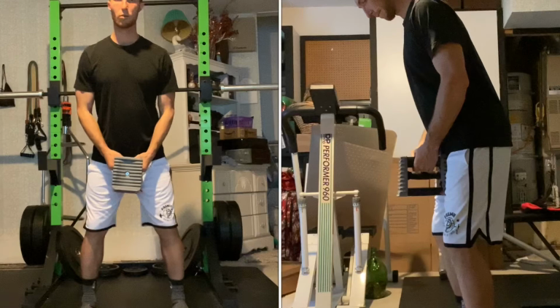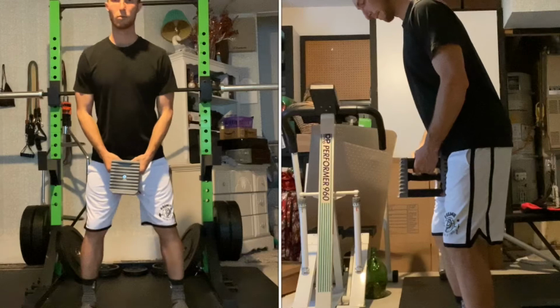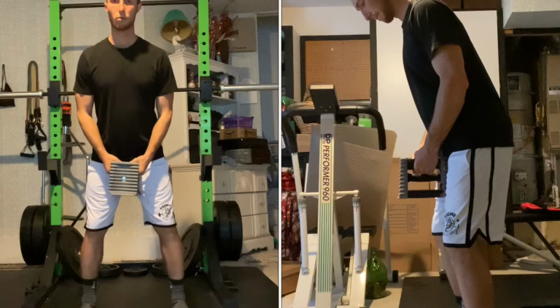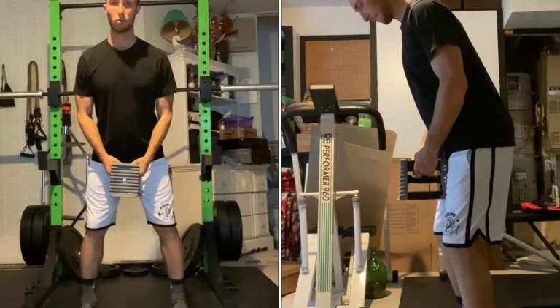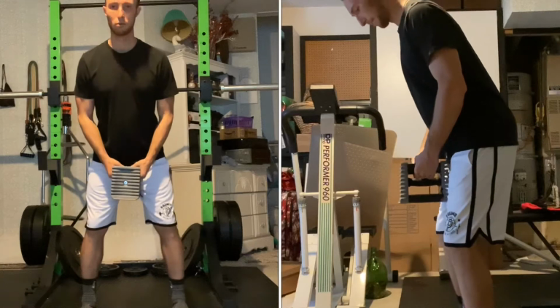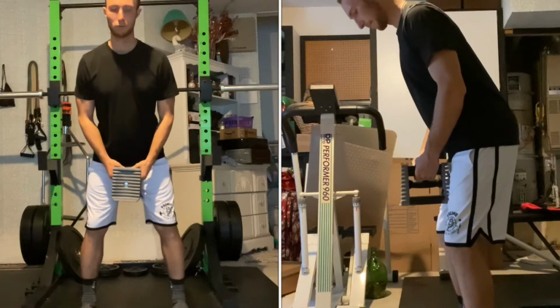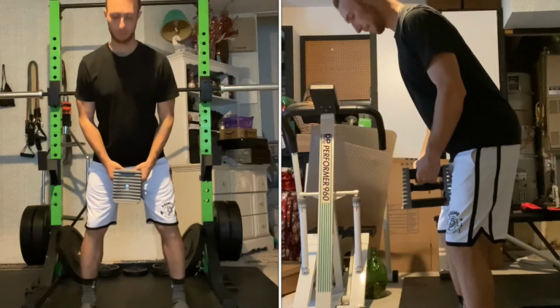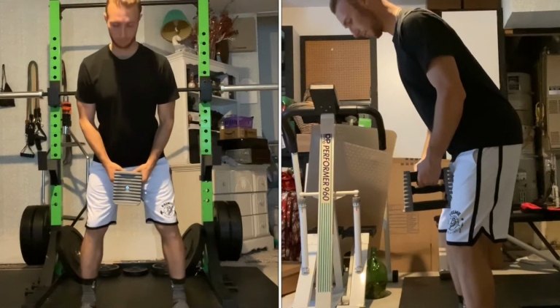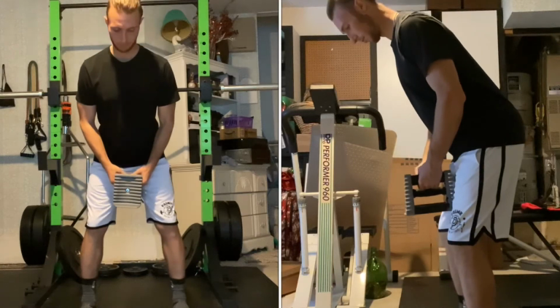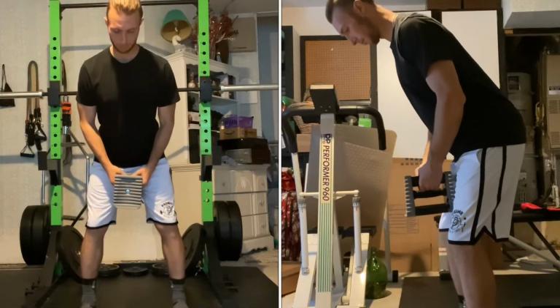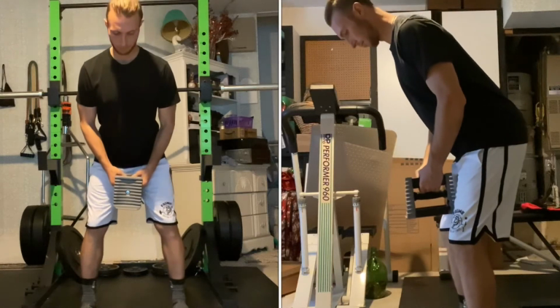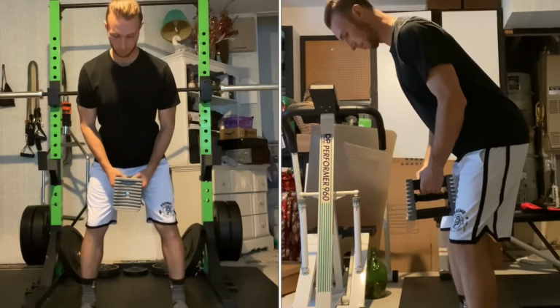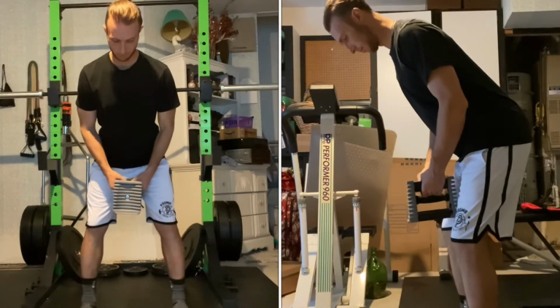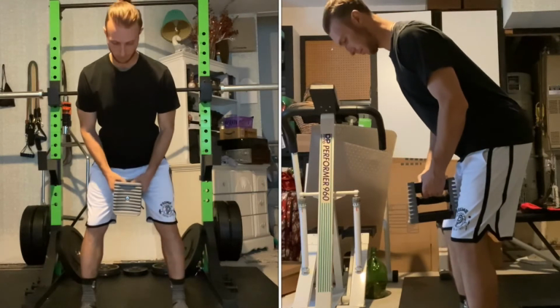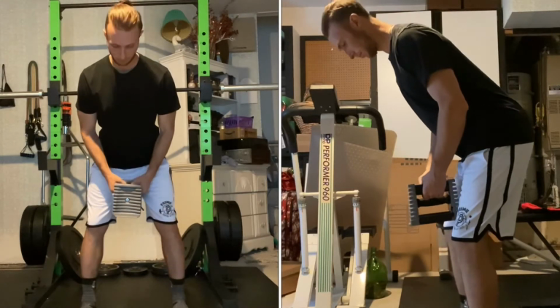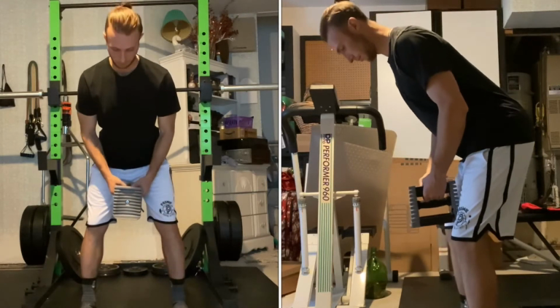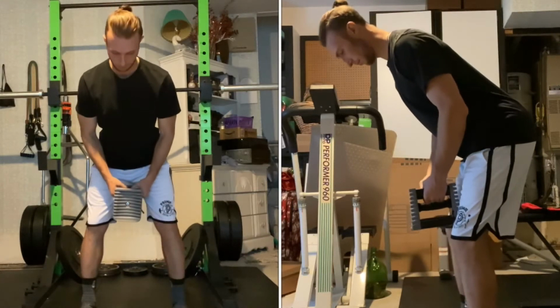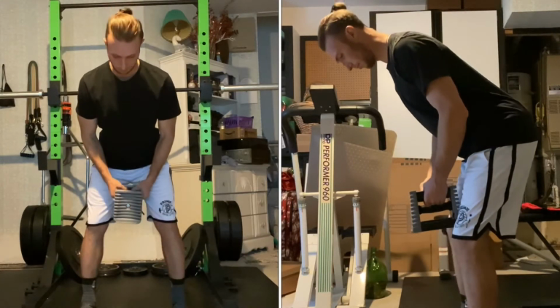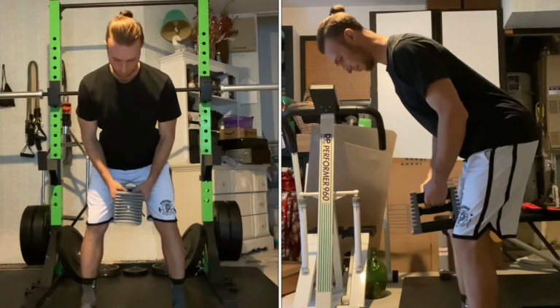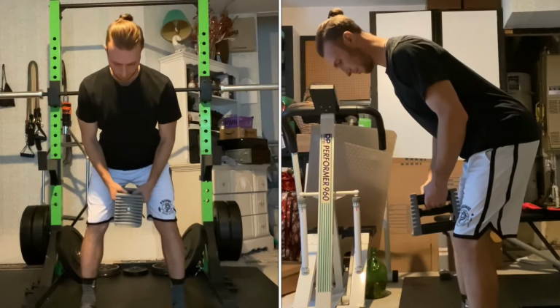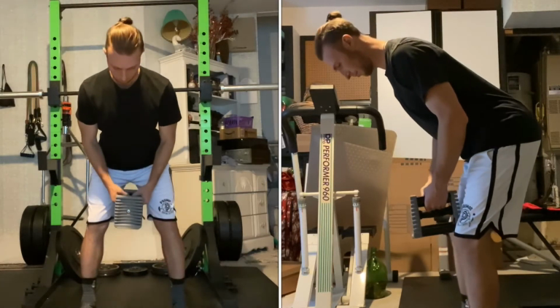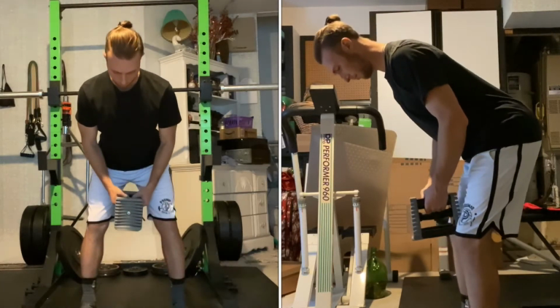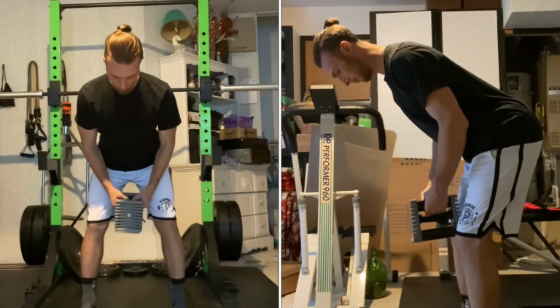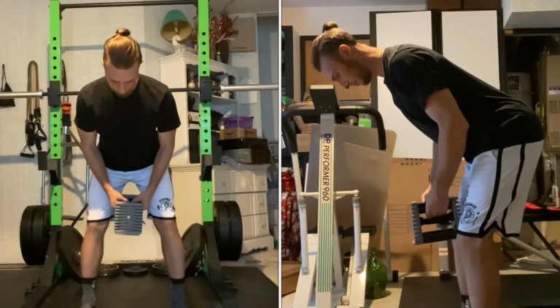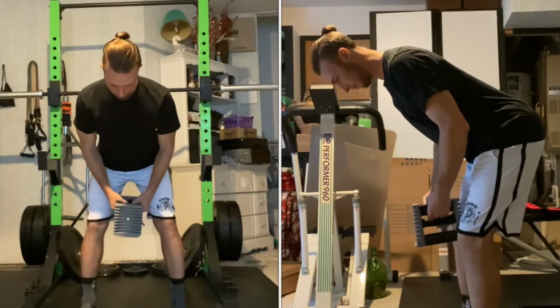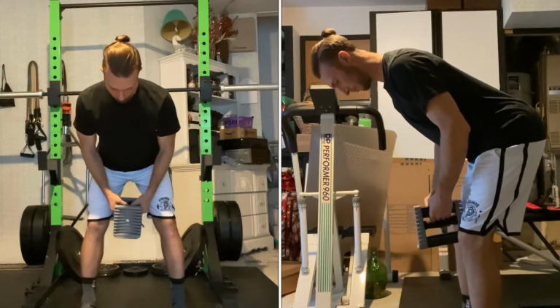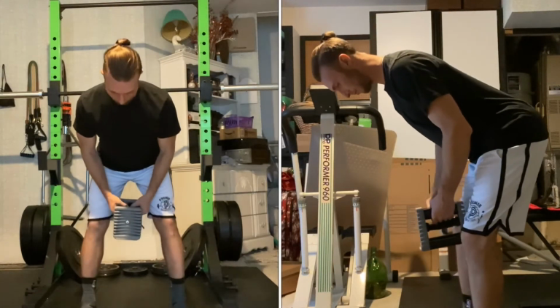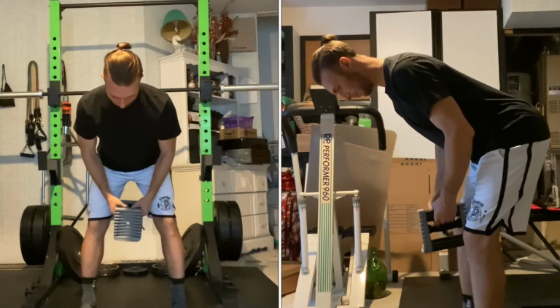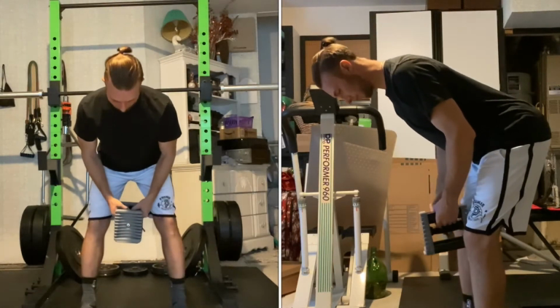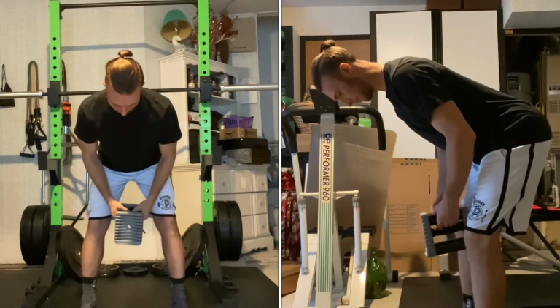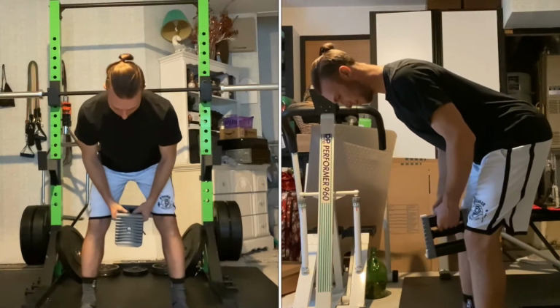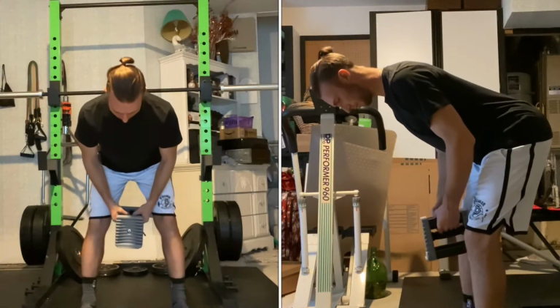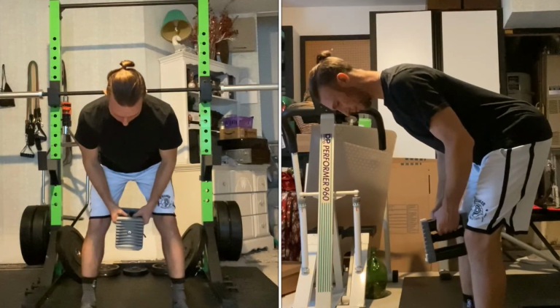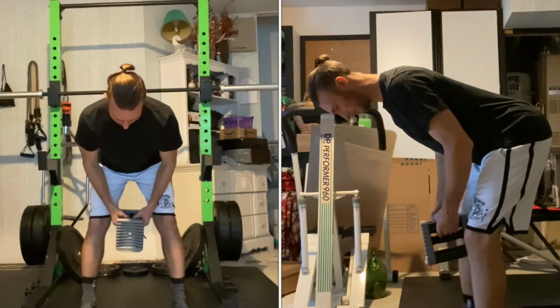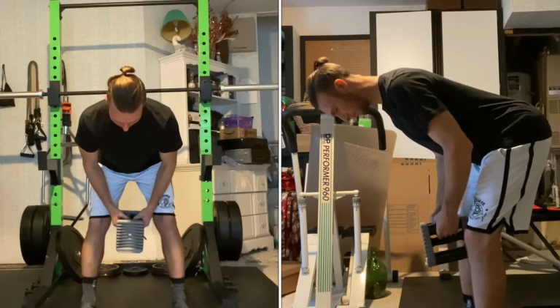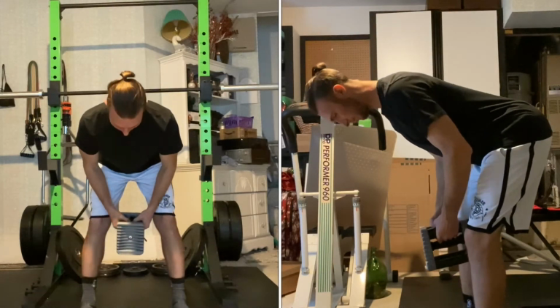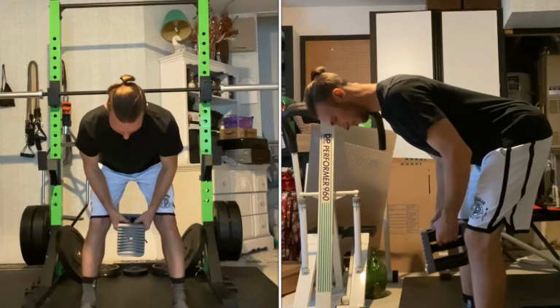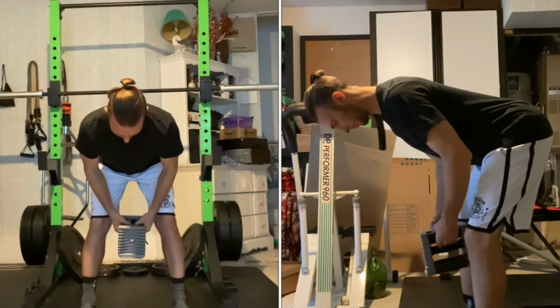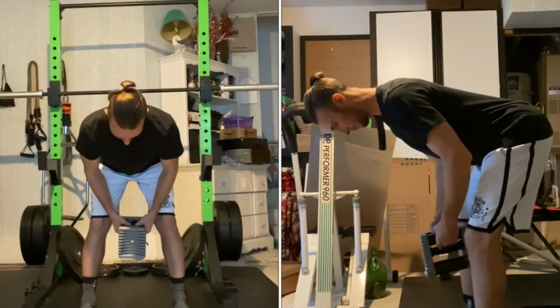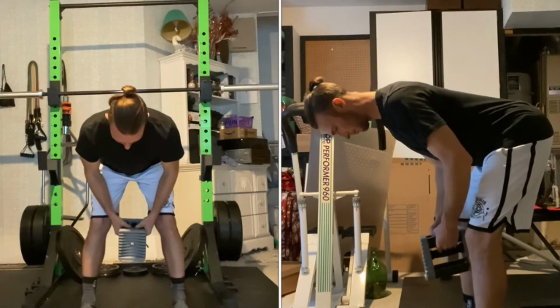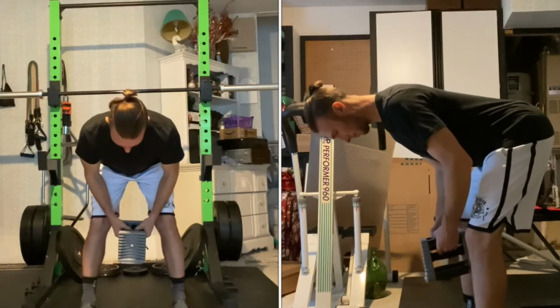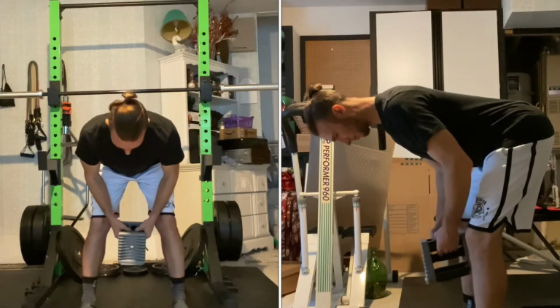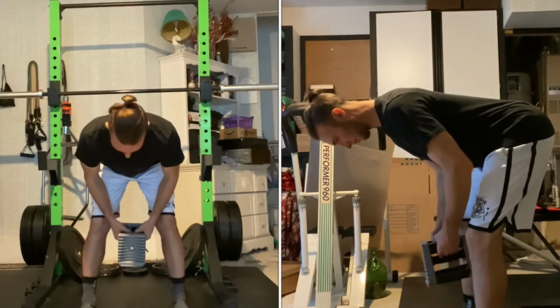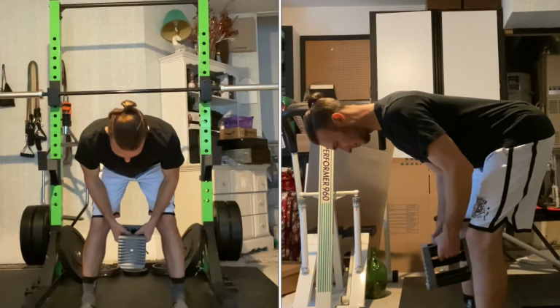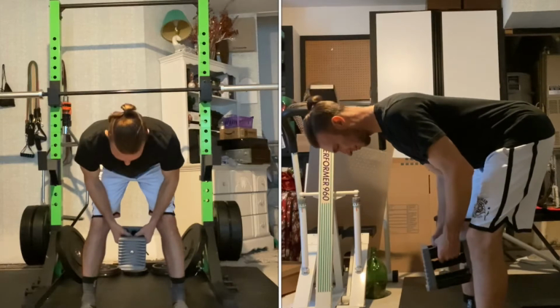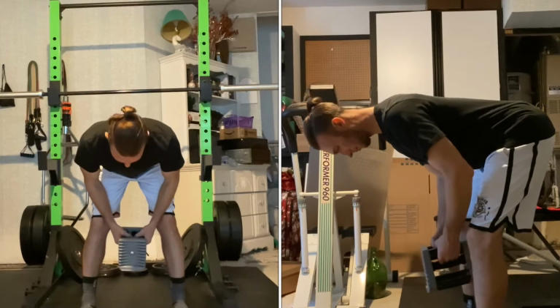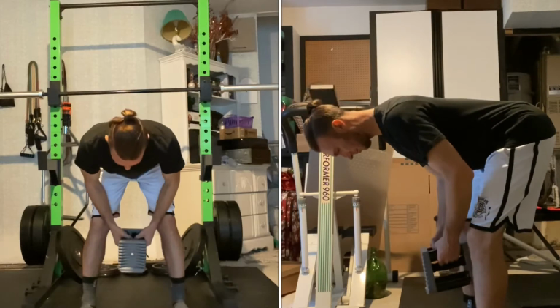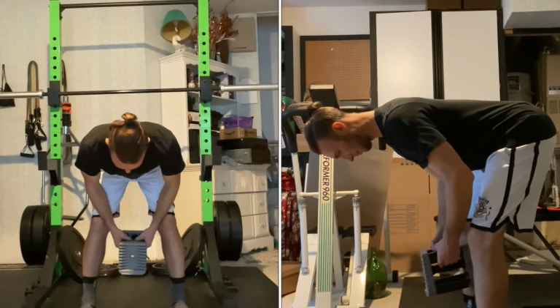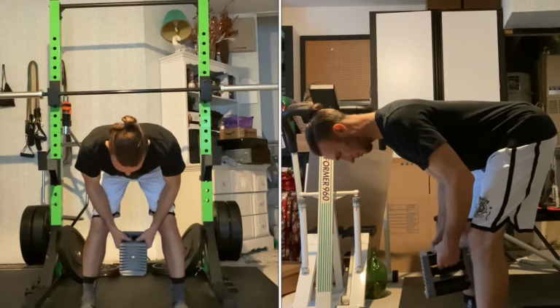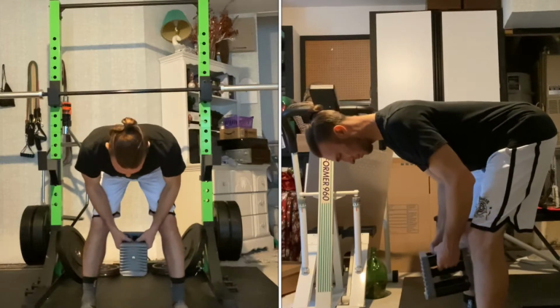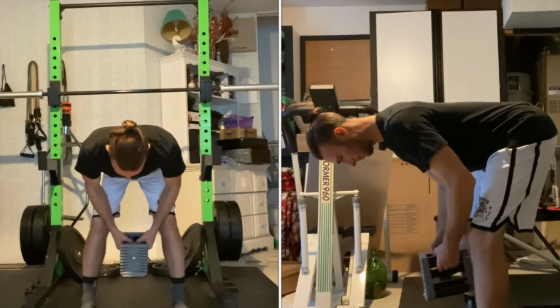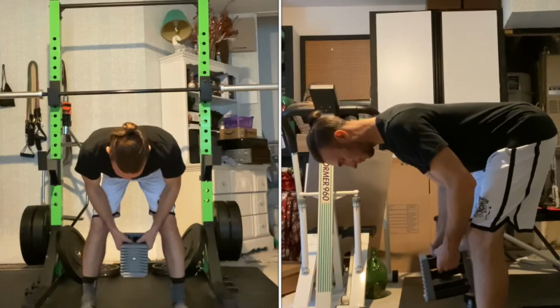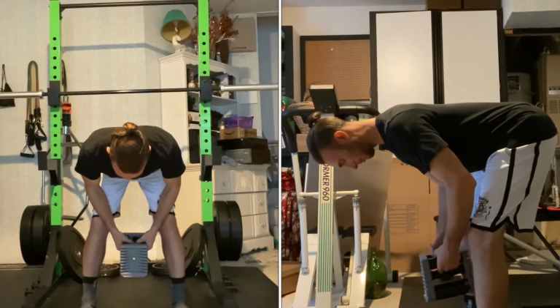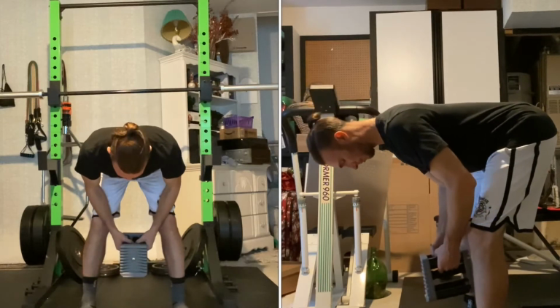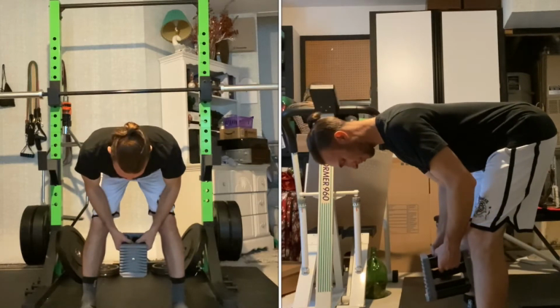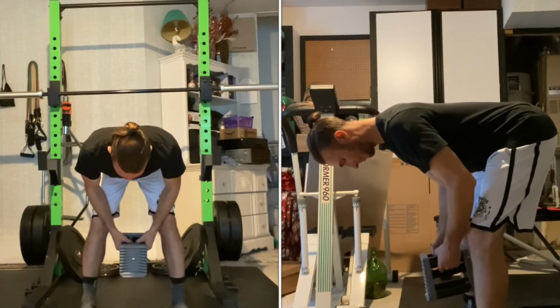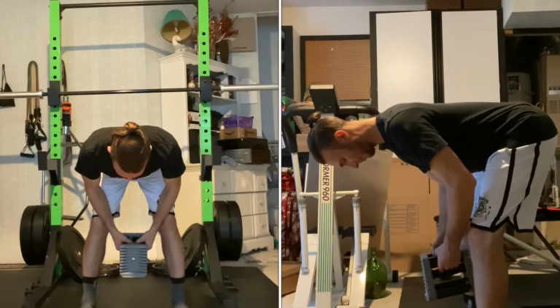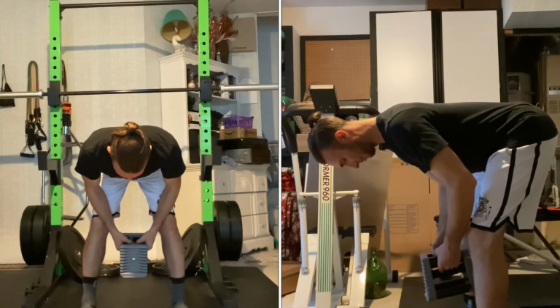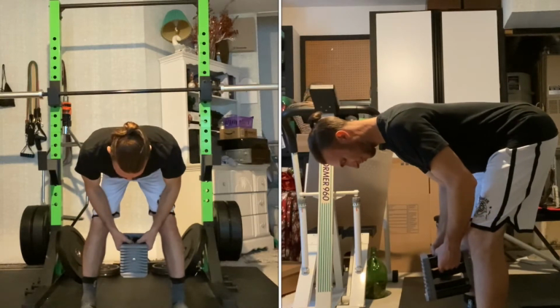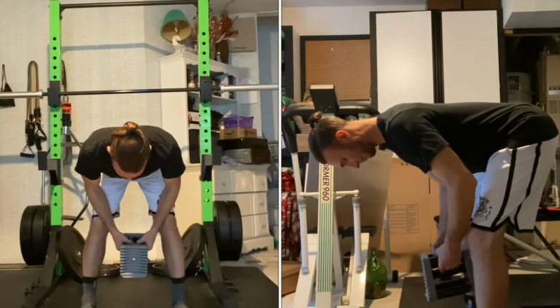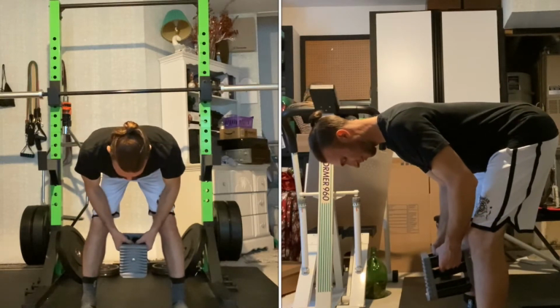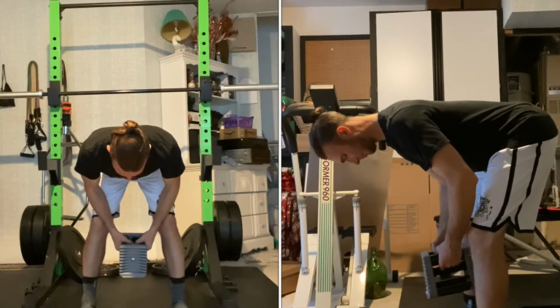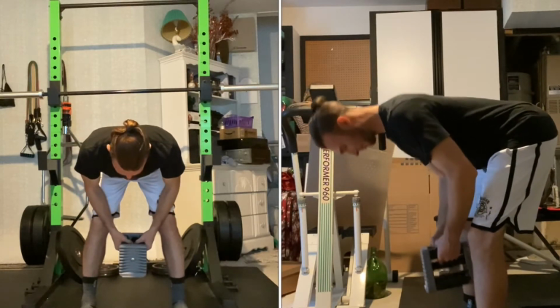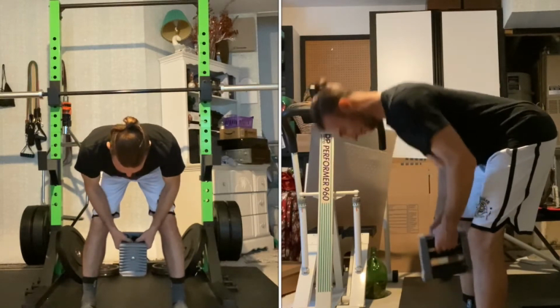Begin standing with feet roughly shoulder-width apart, knees slightly bent, heels on the ground, and dumbbell at waist height.